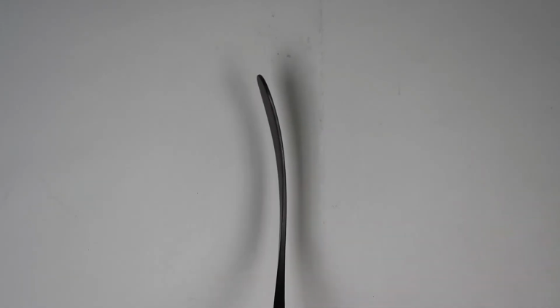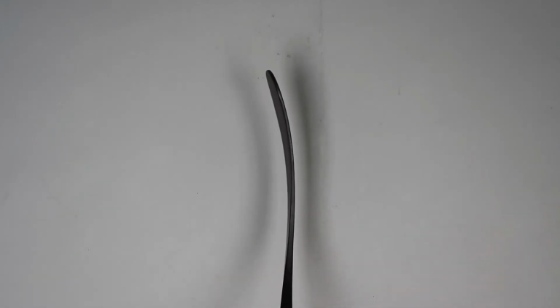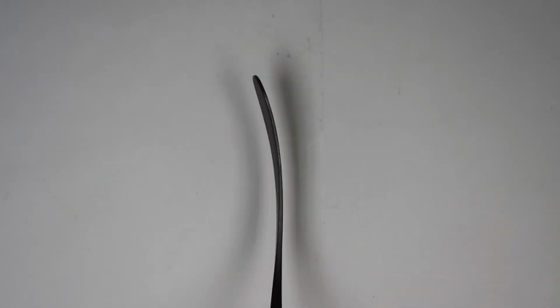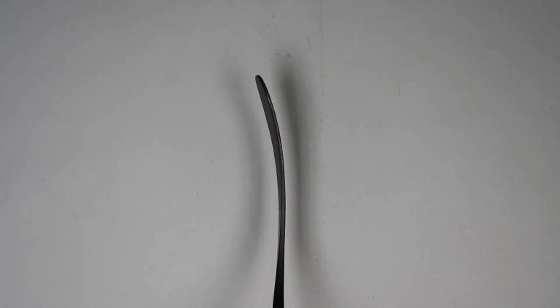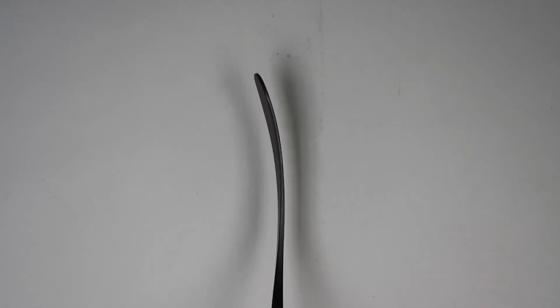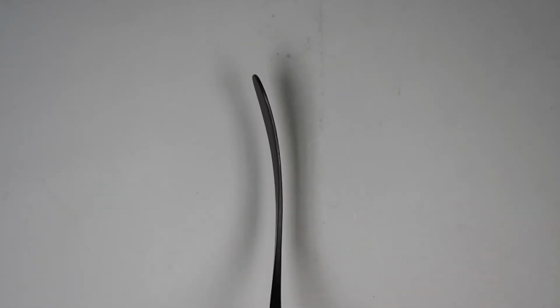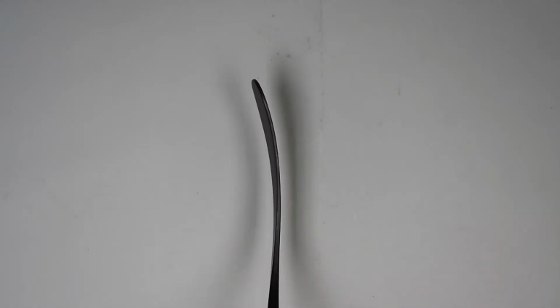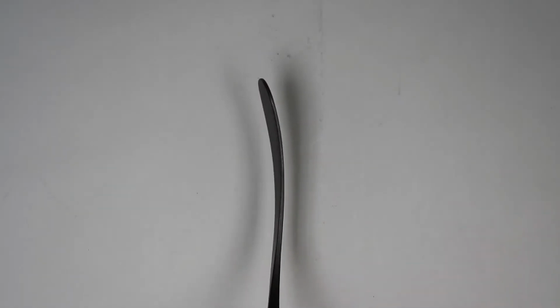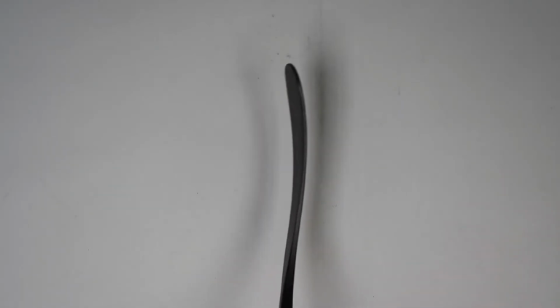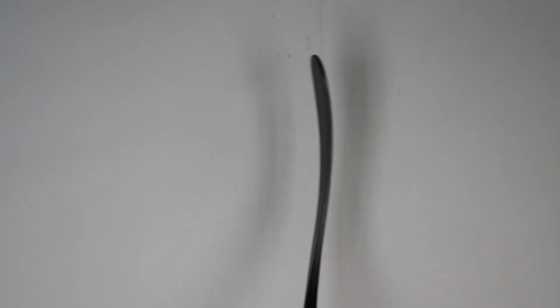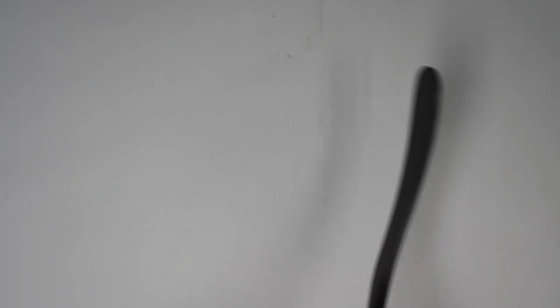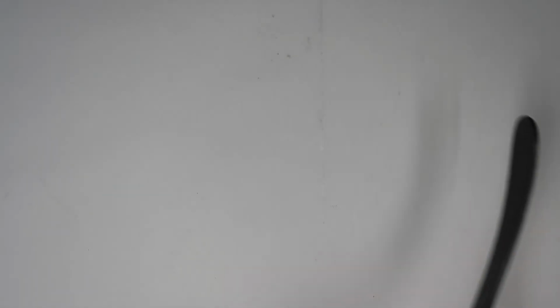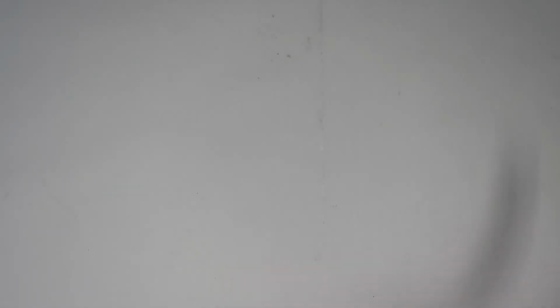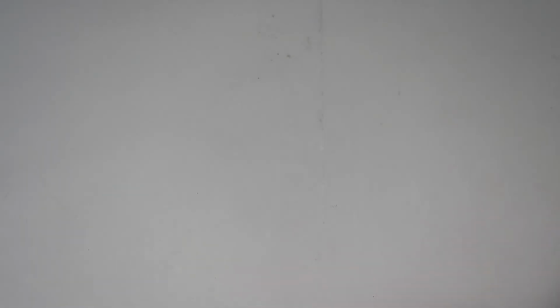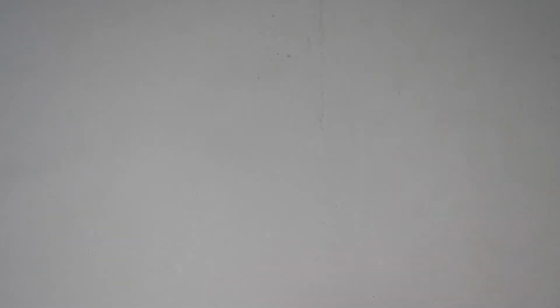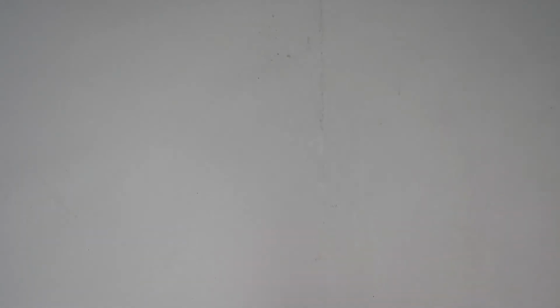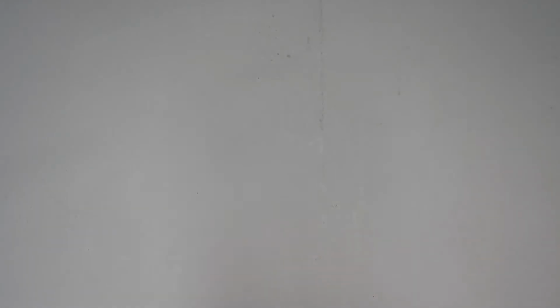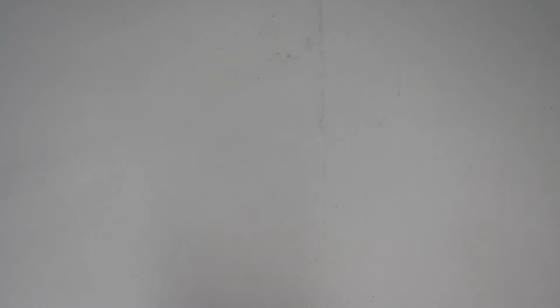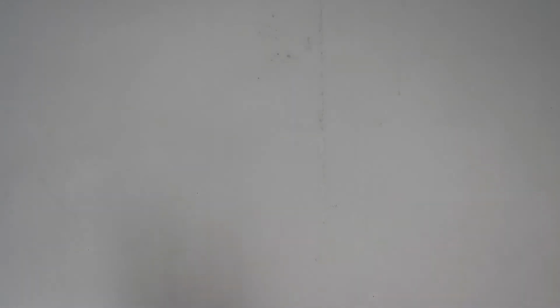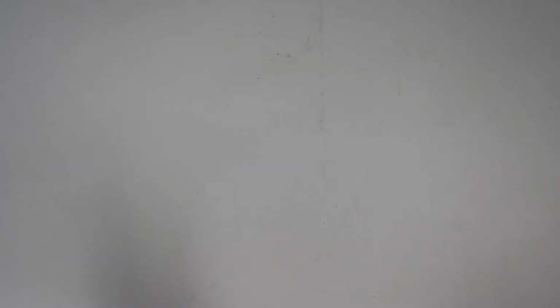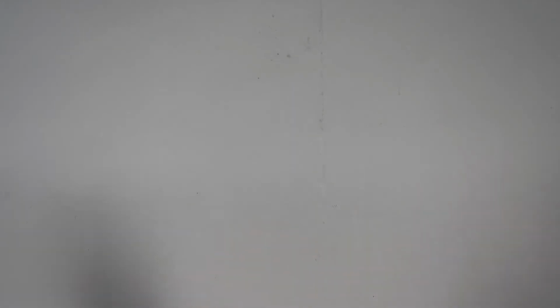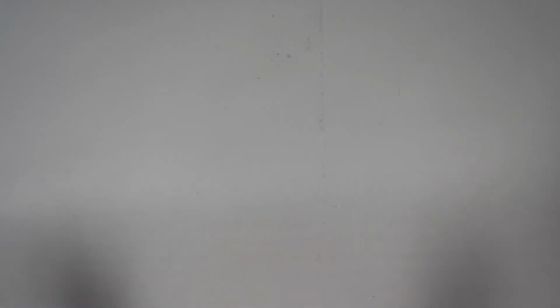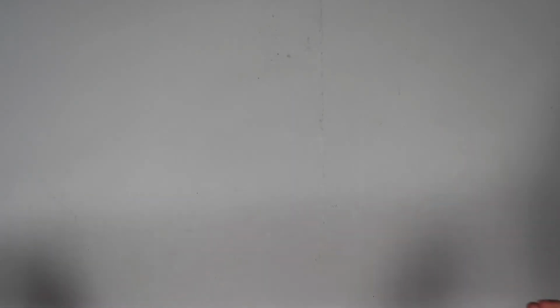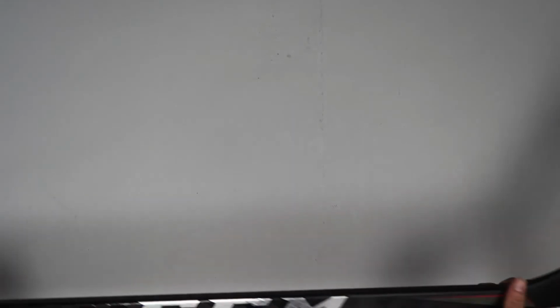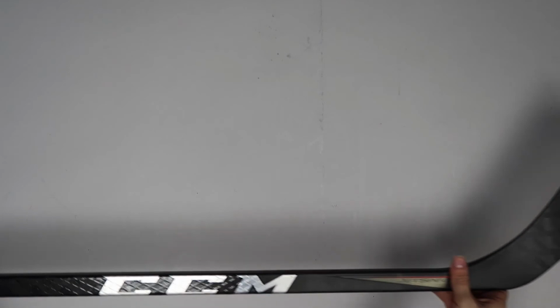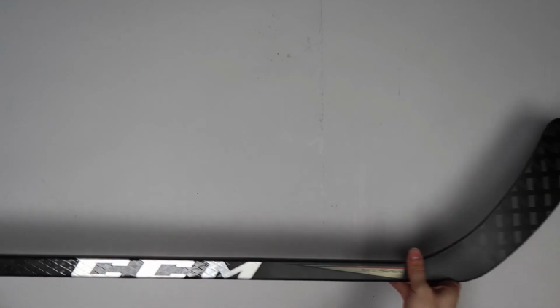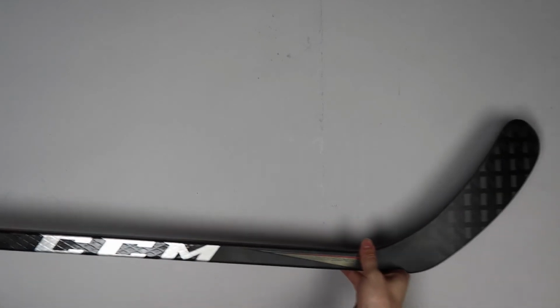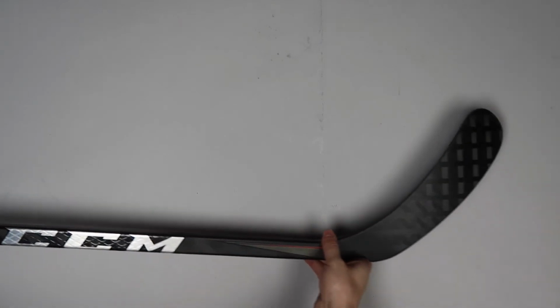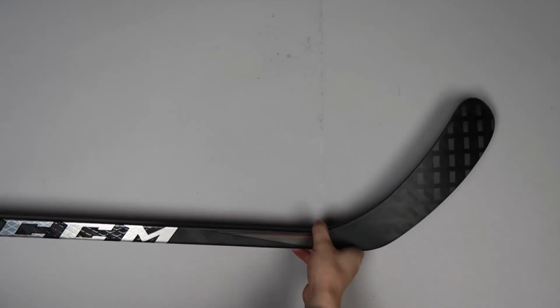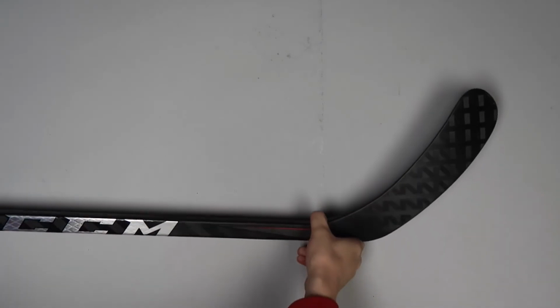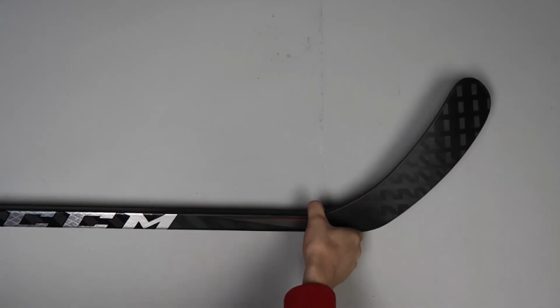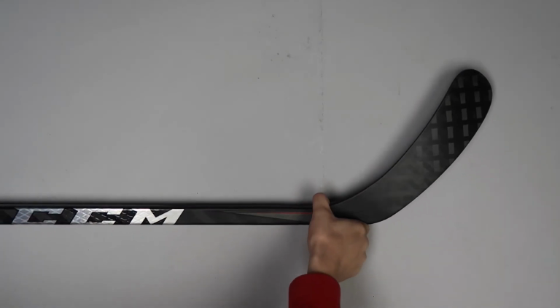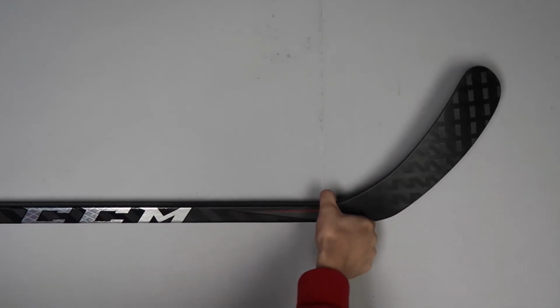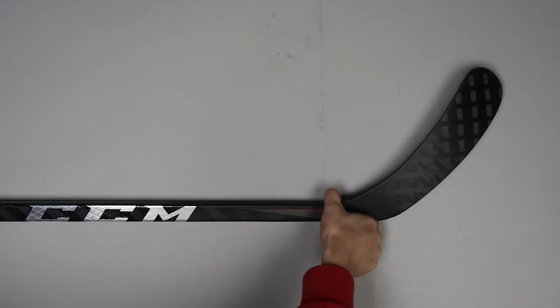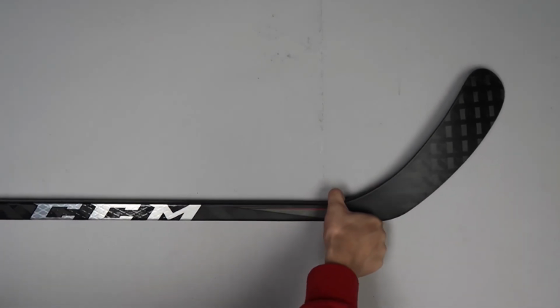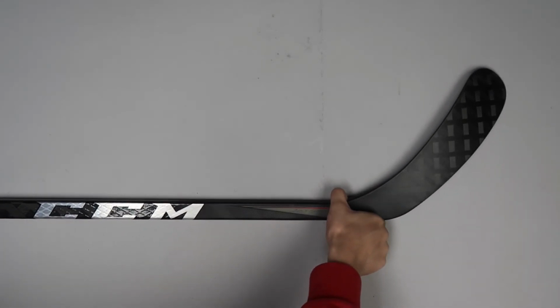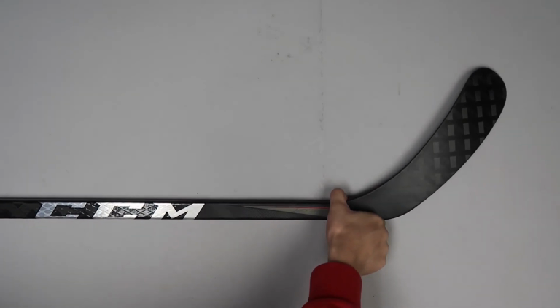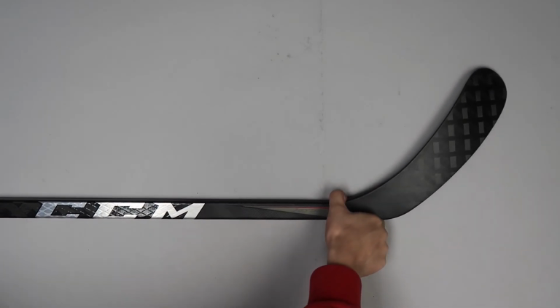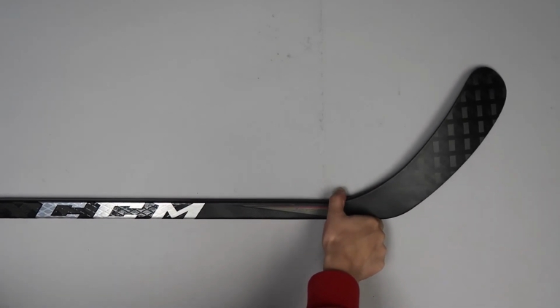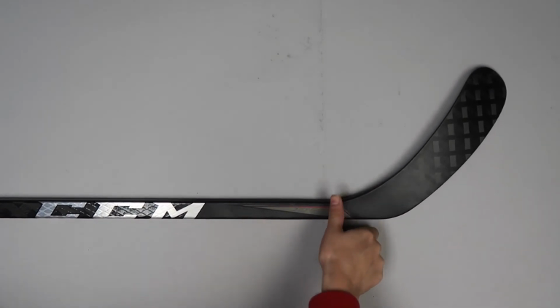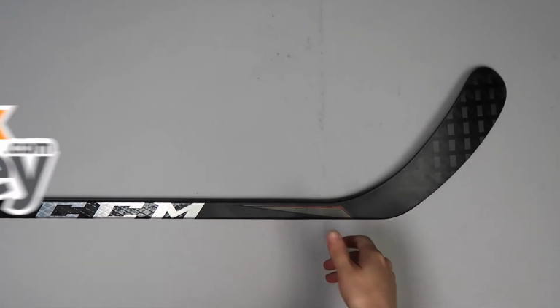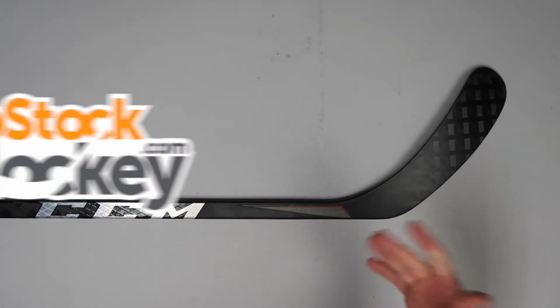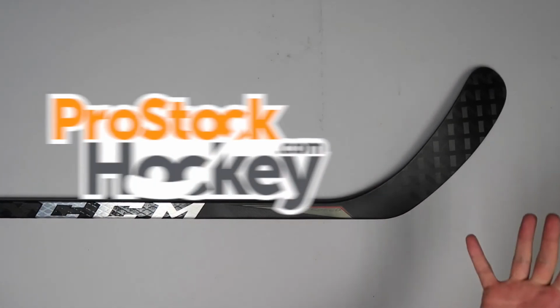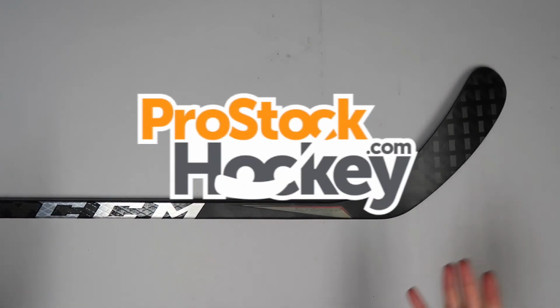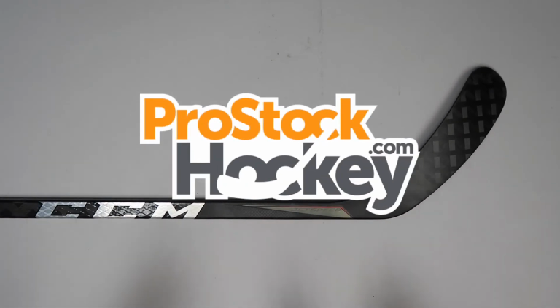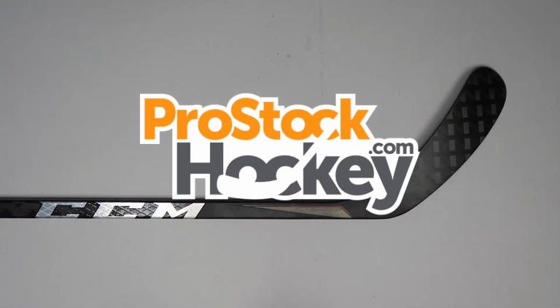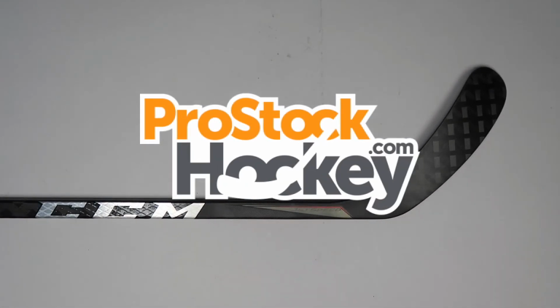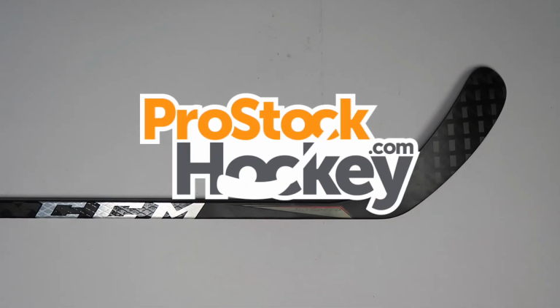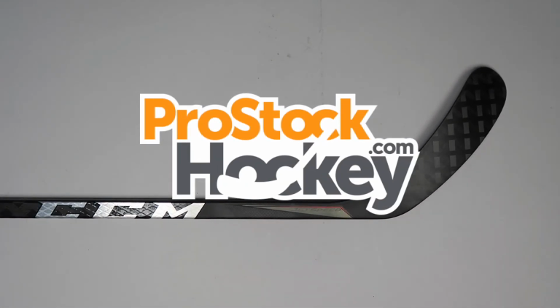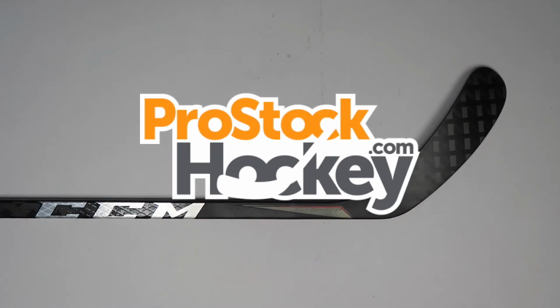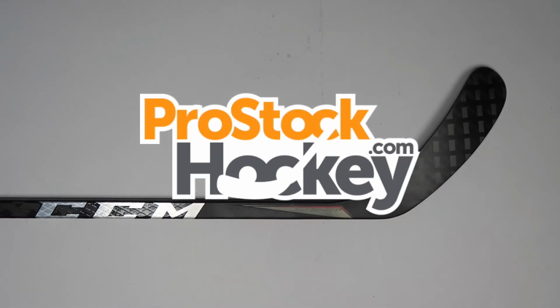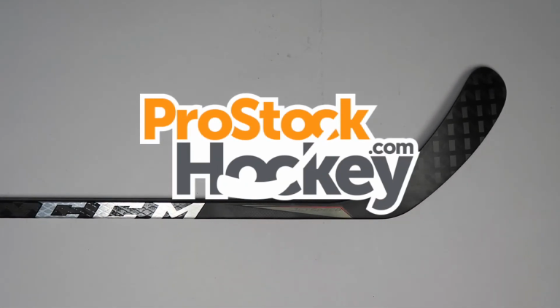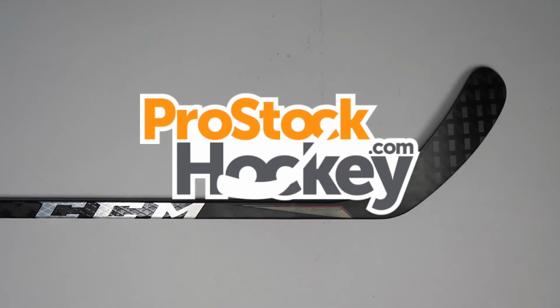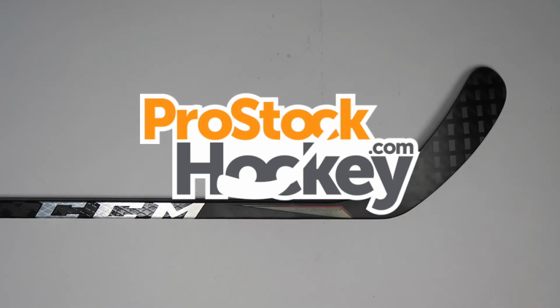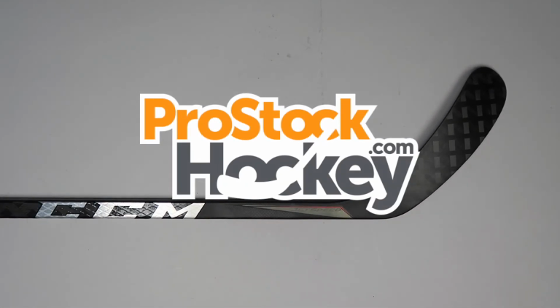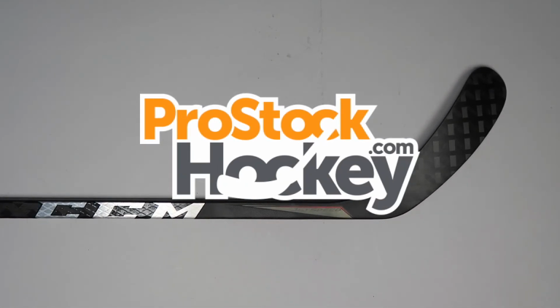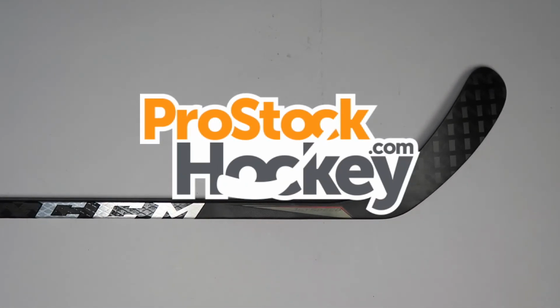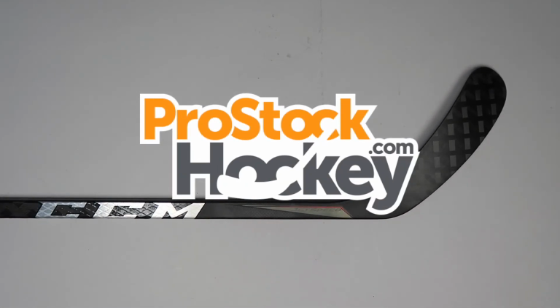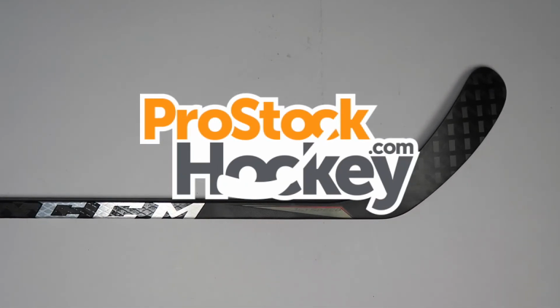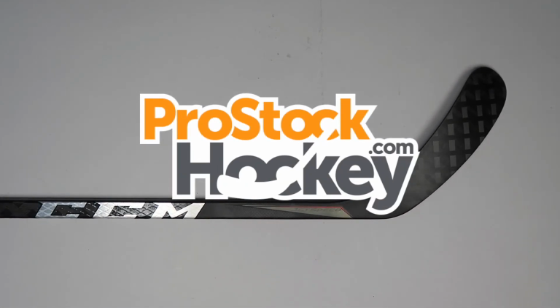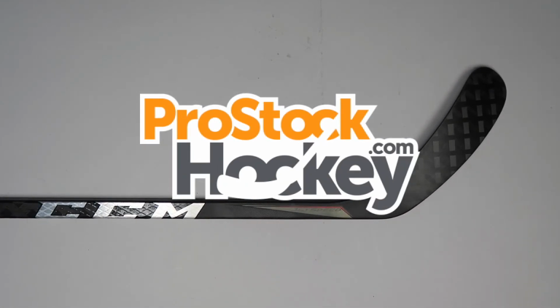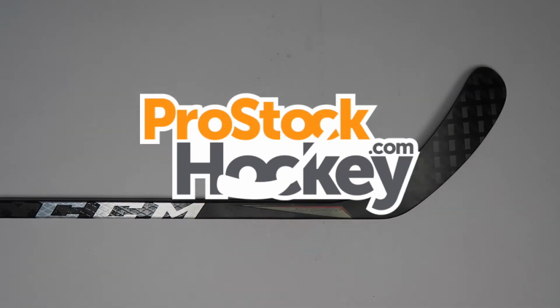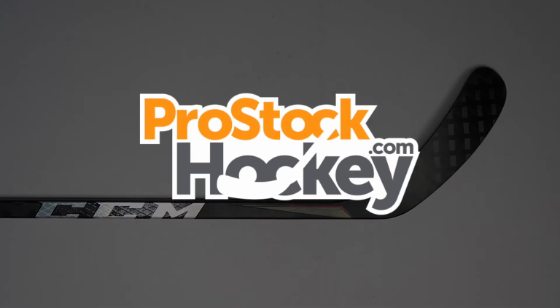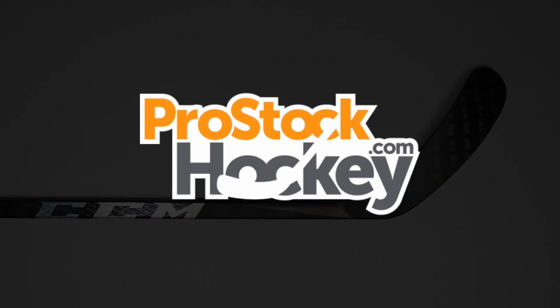If you're interested in ordering a stick like this or something similar, go ahead and visit us over at ProStockHockey.com to browse the rest of our inventory.